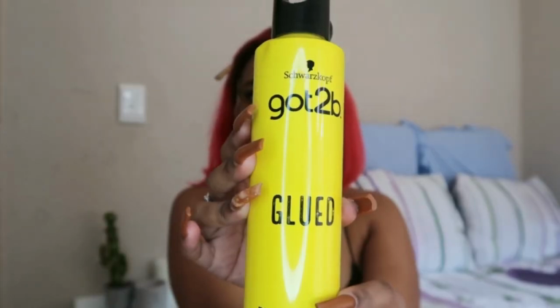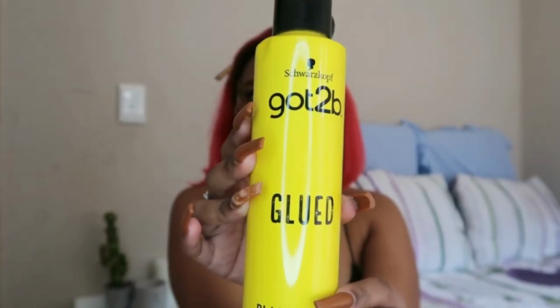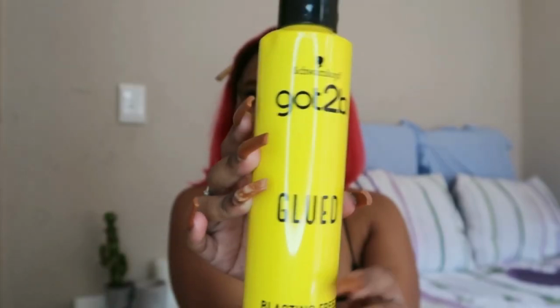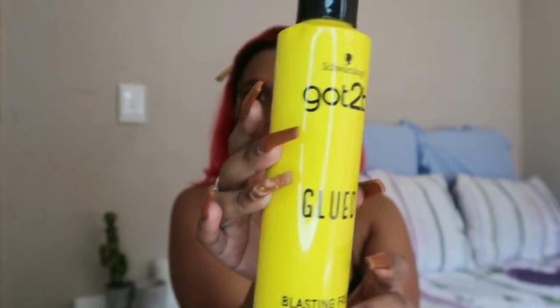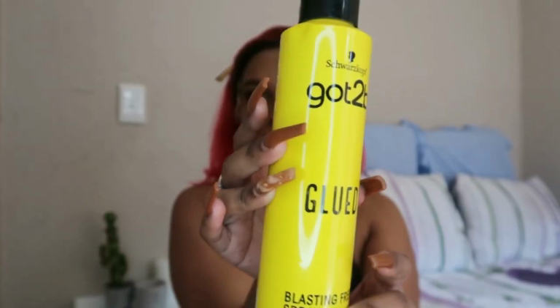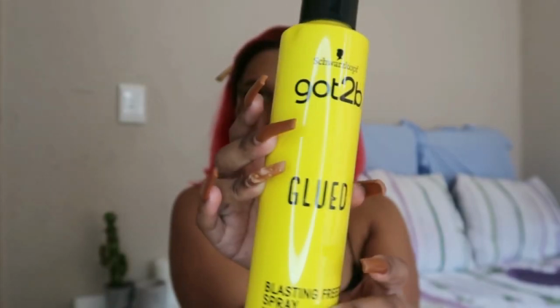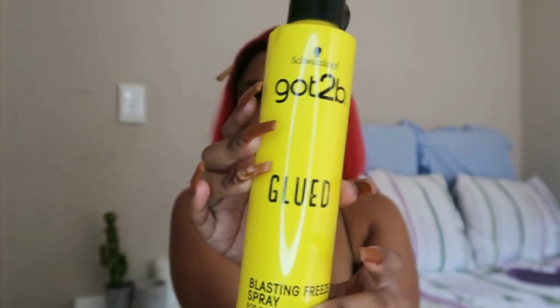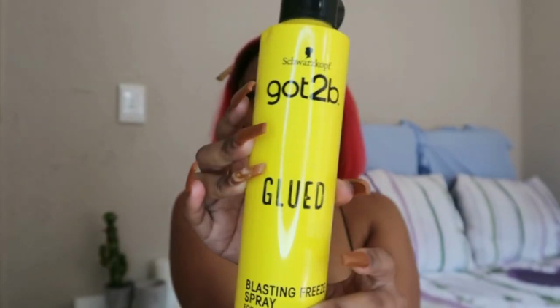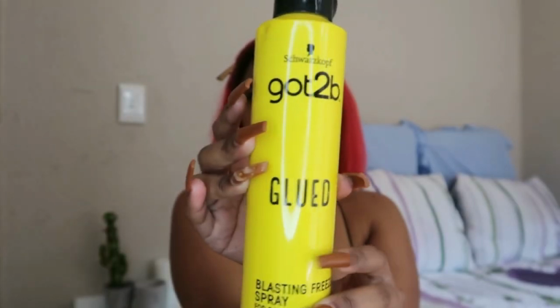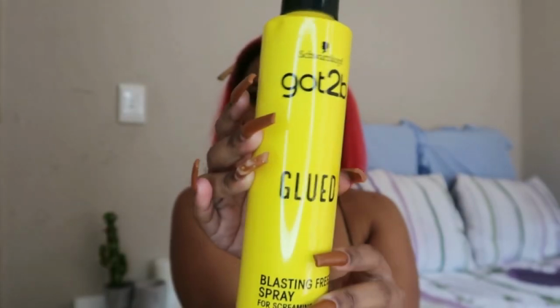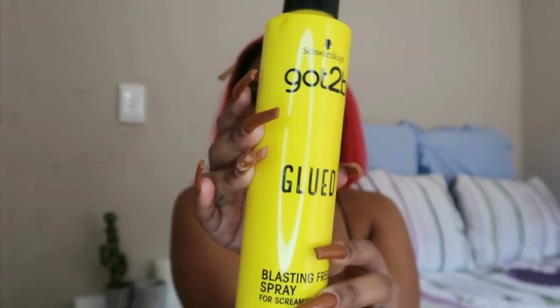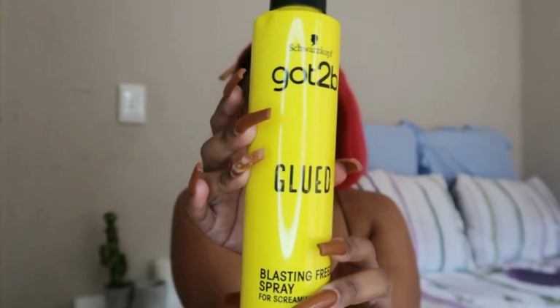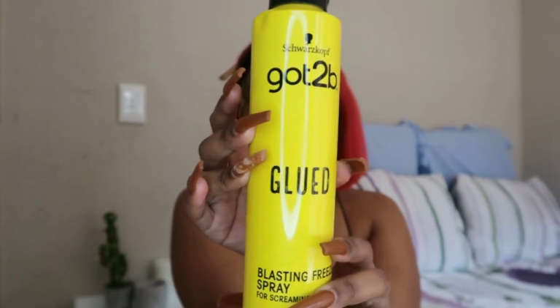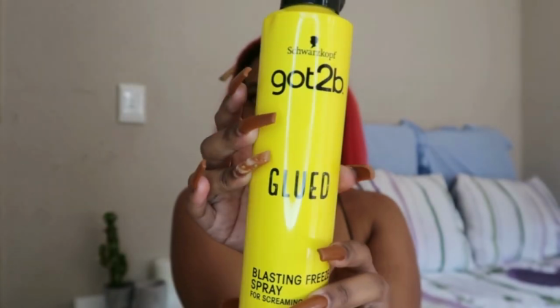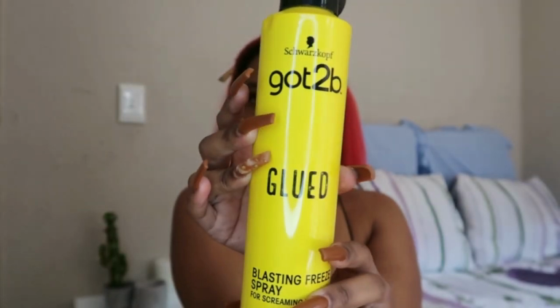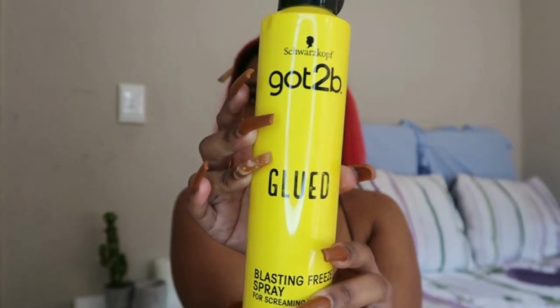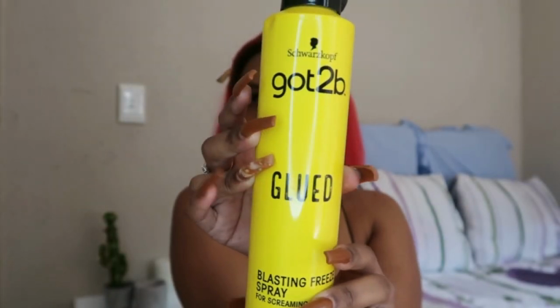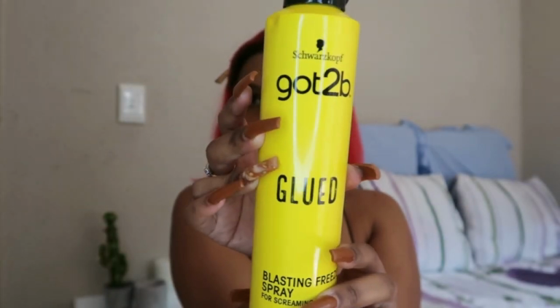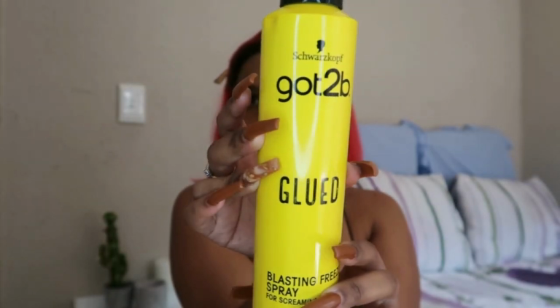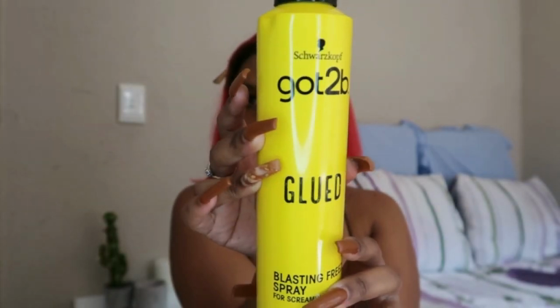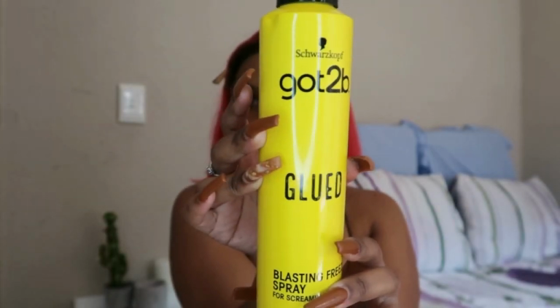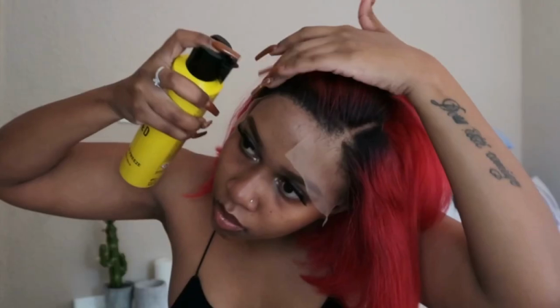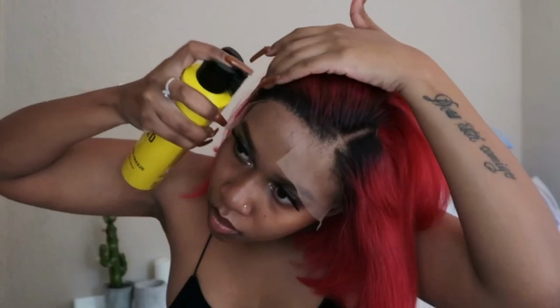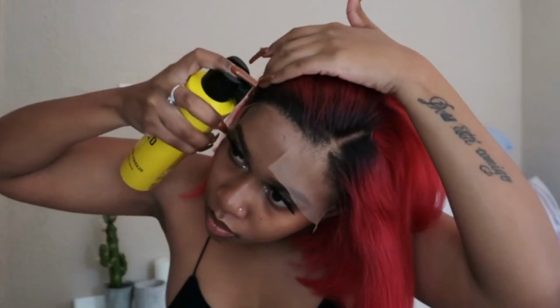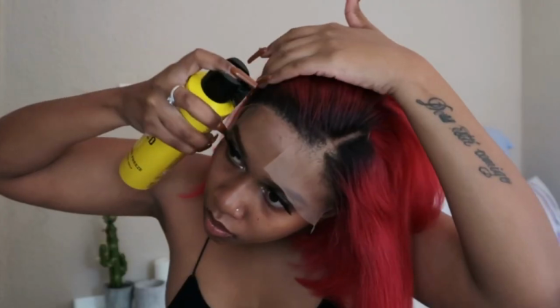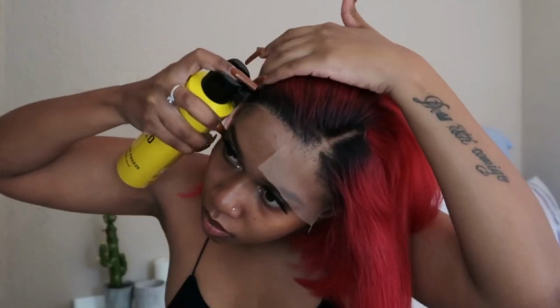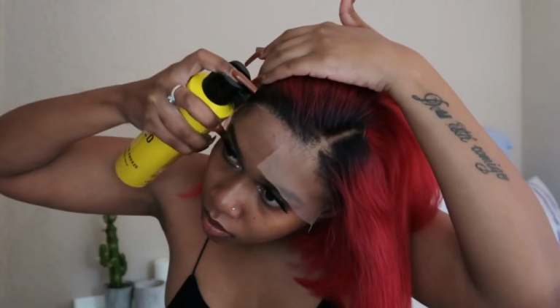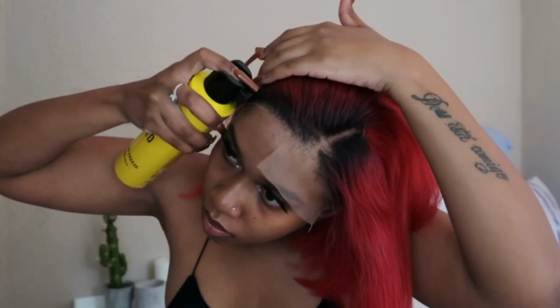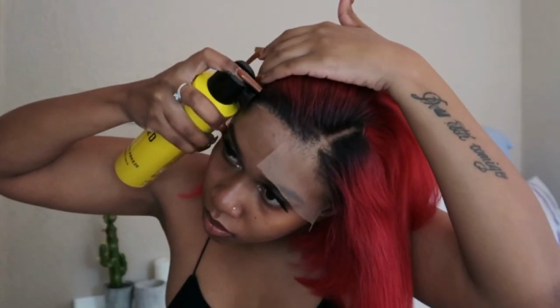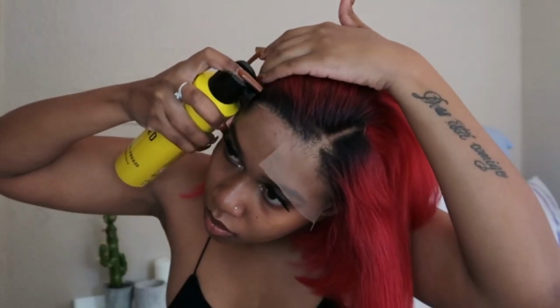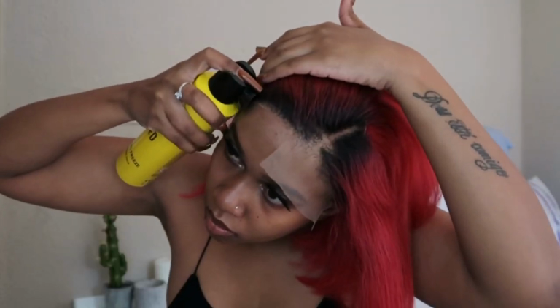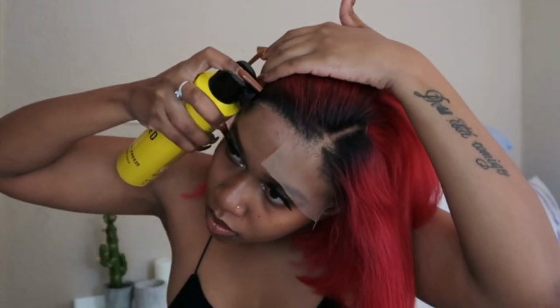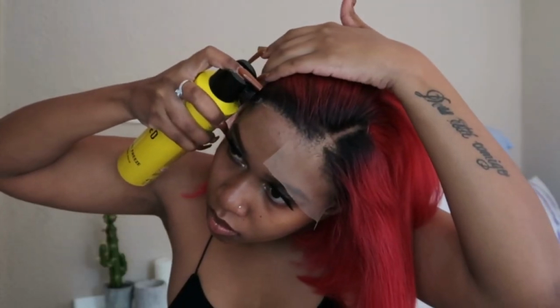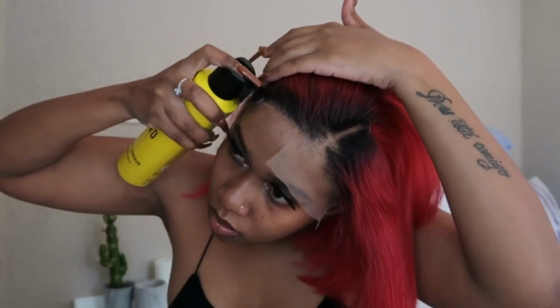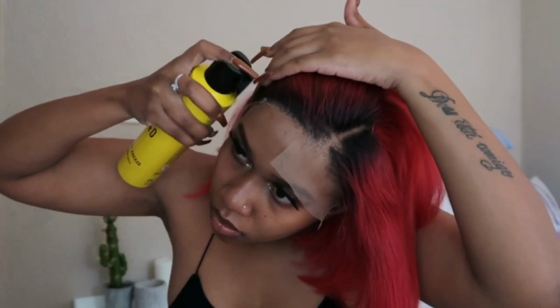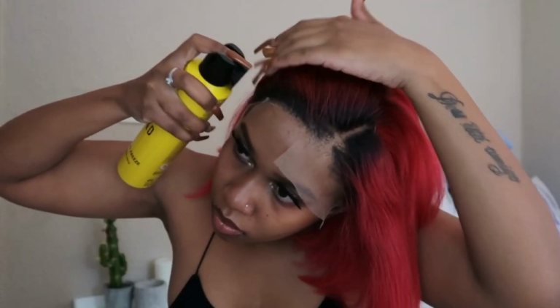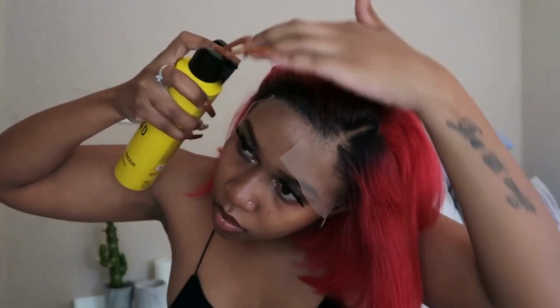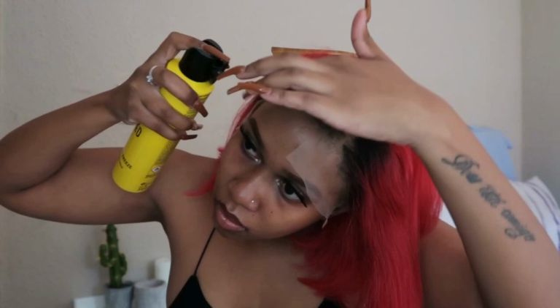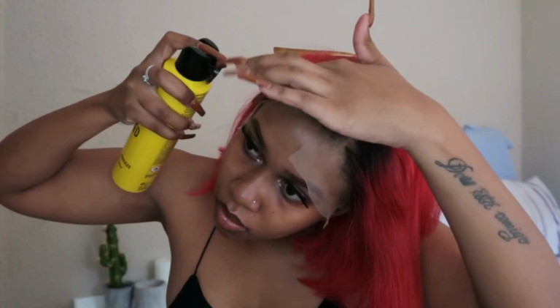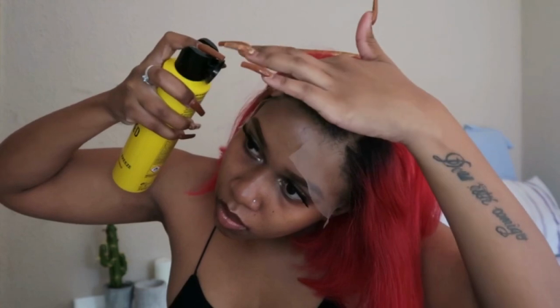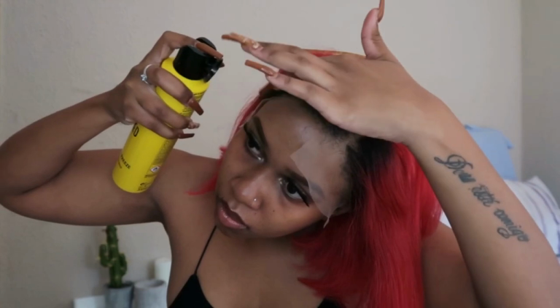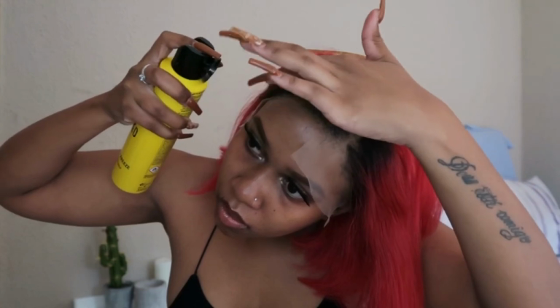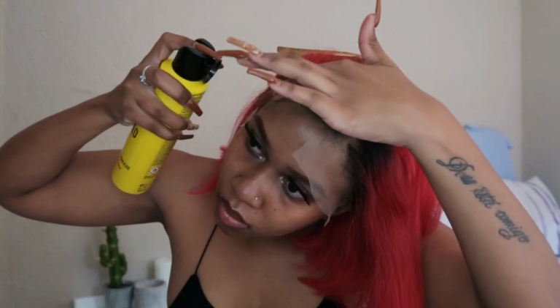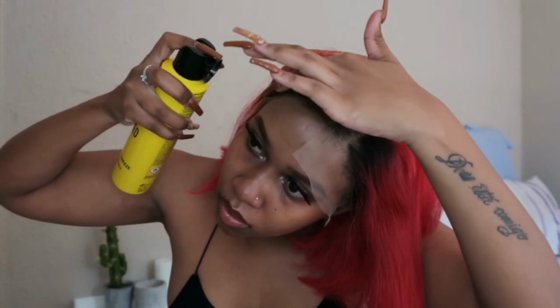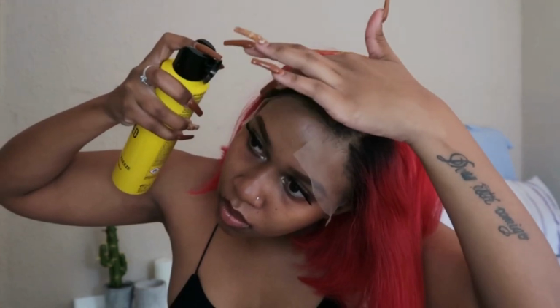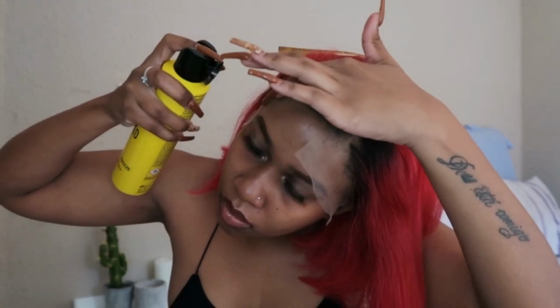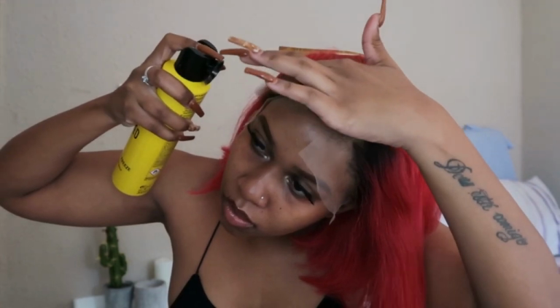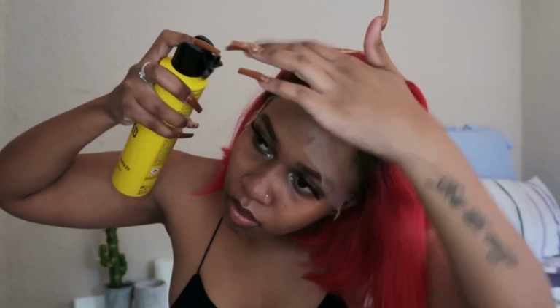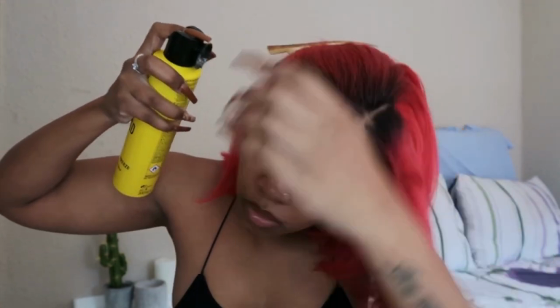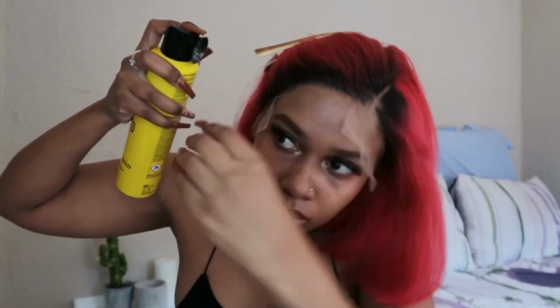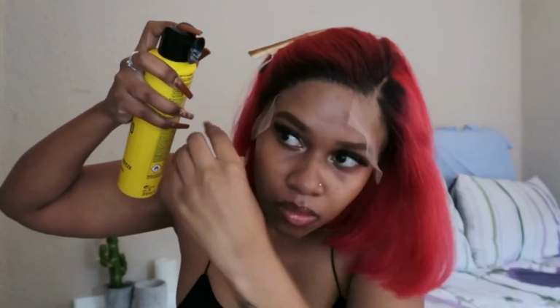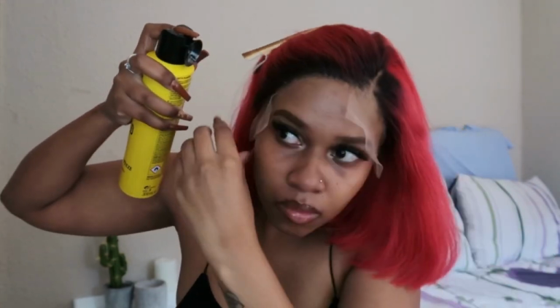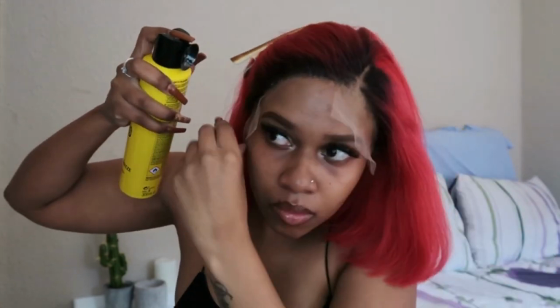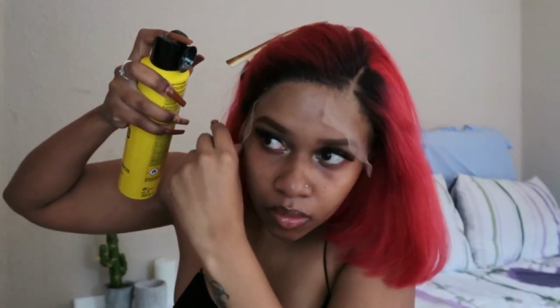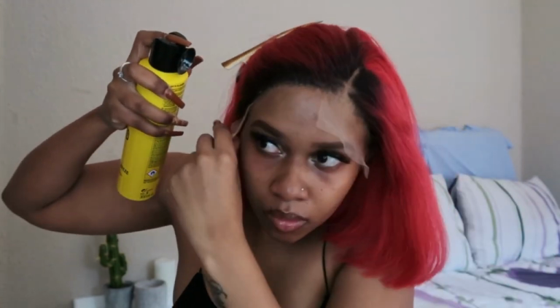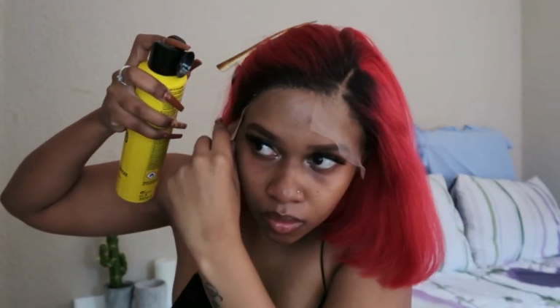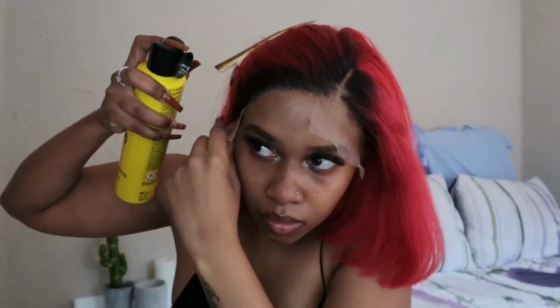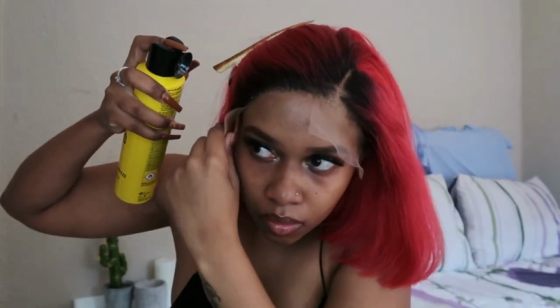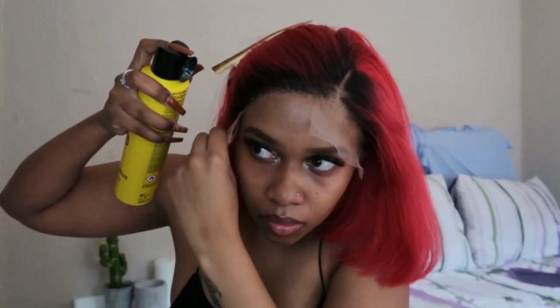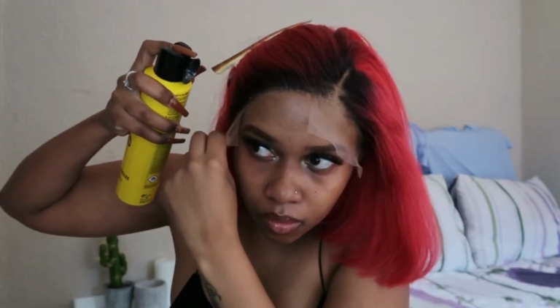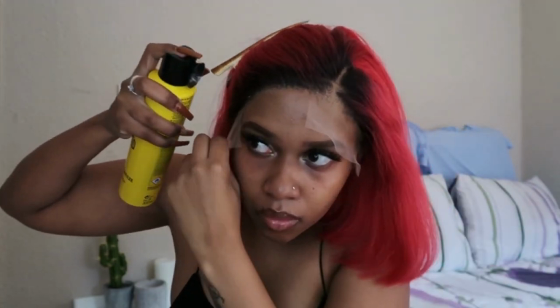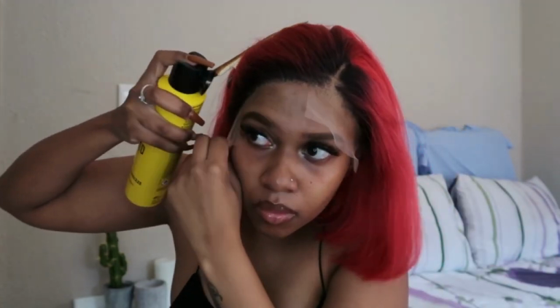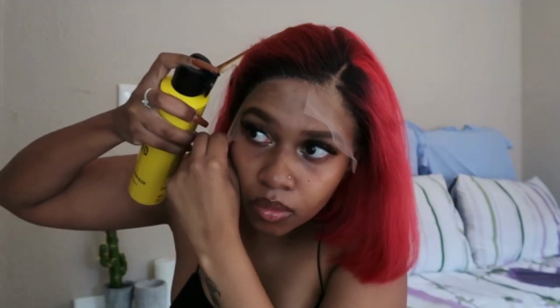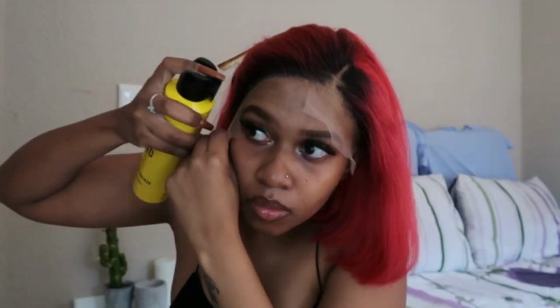I'm going to take my Got2b Glued Blasting Freeze Spray and I'm just going to spray it along the lace in sections.